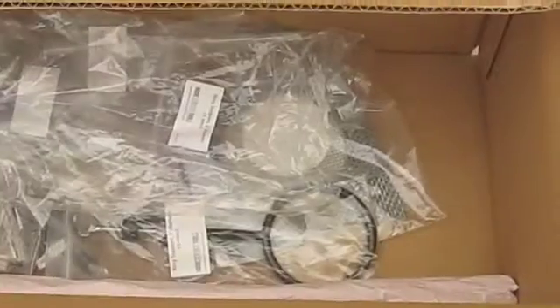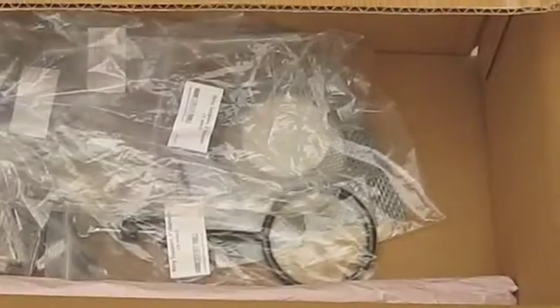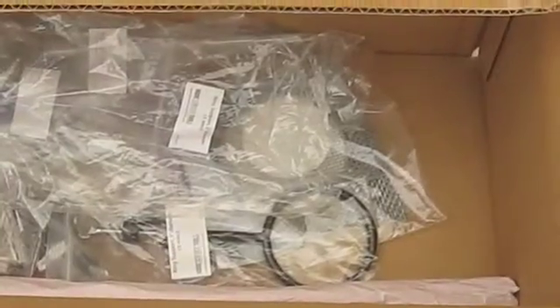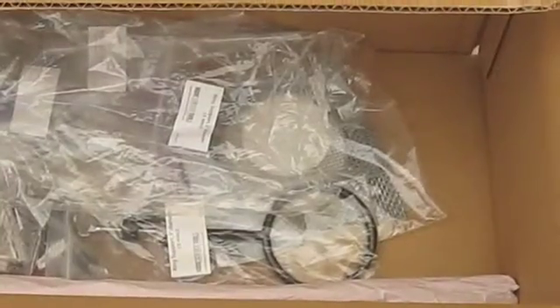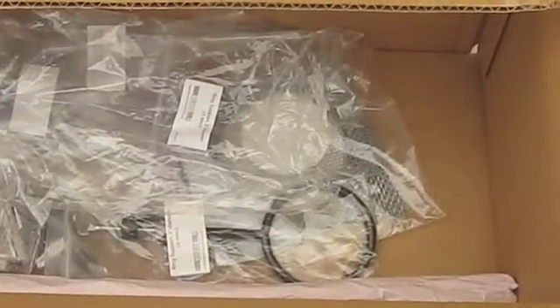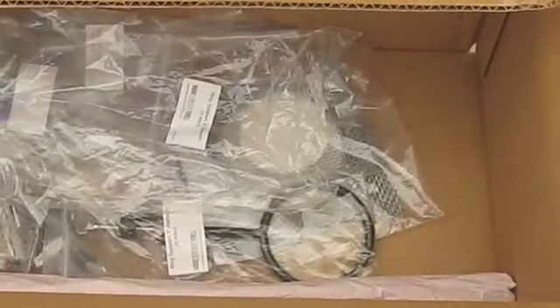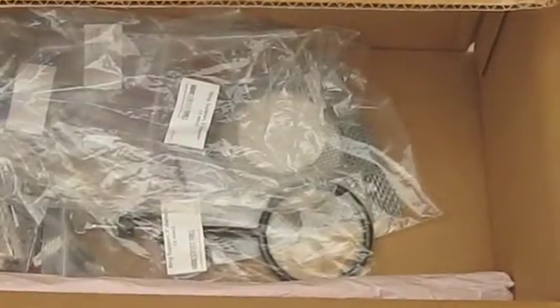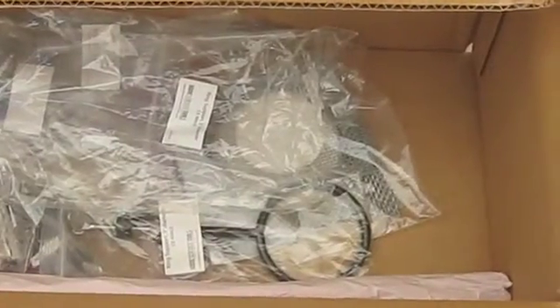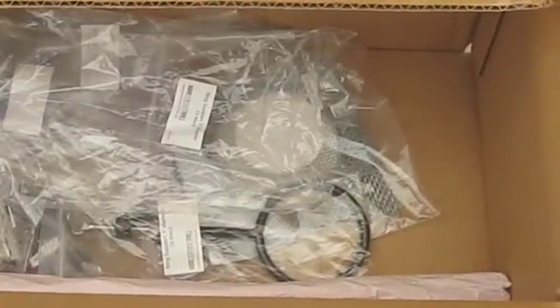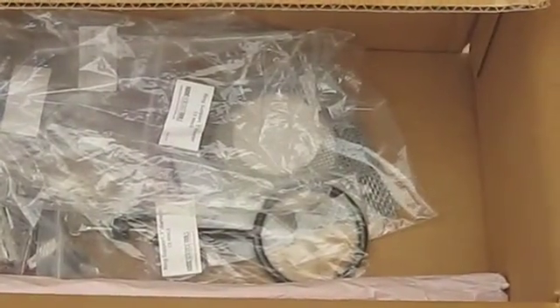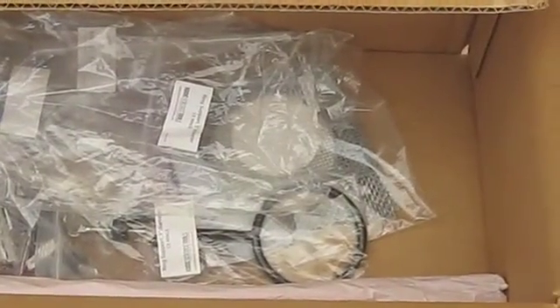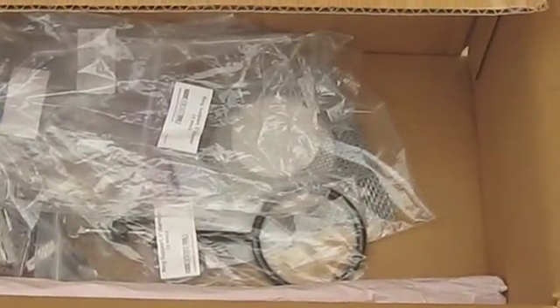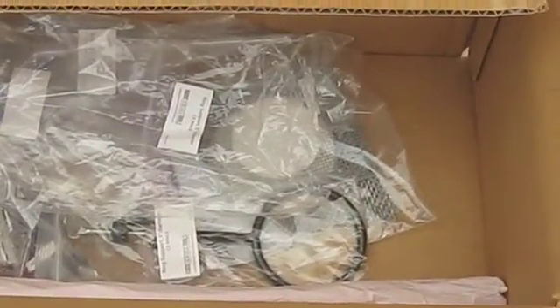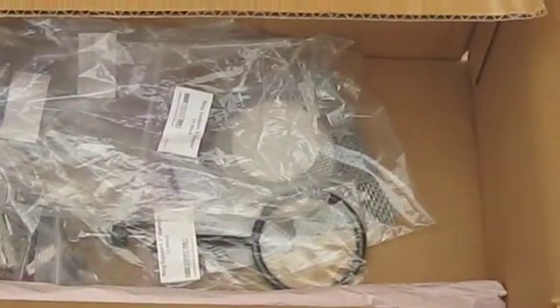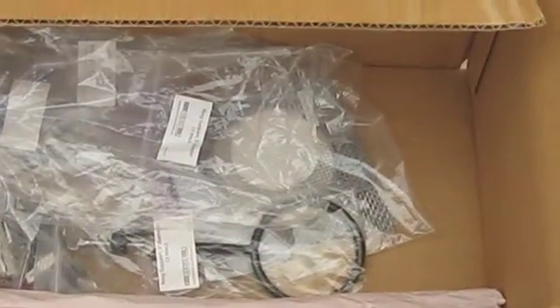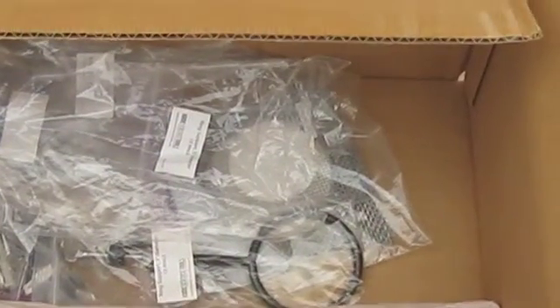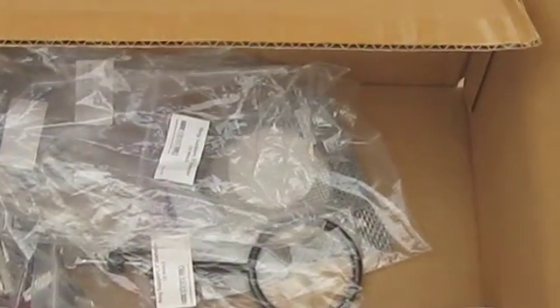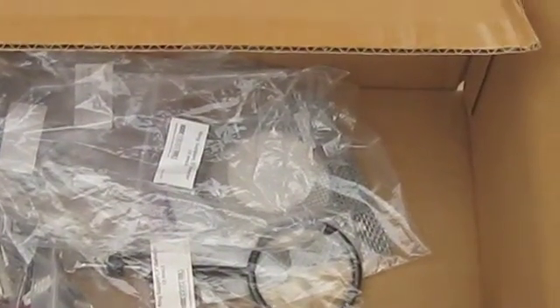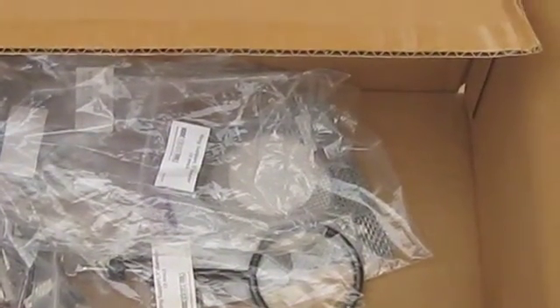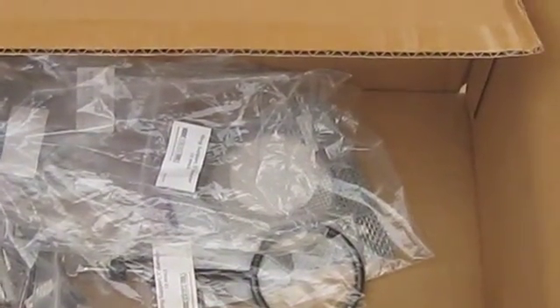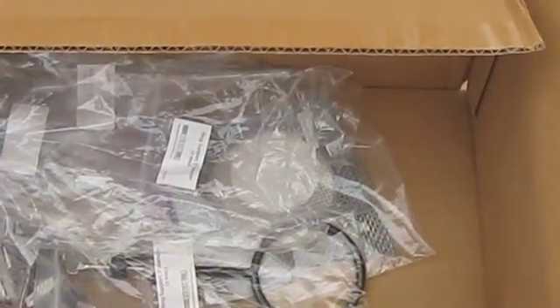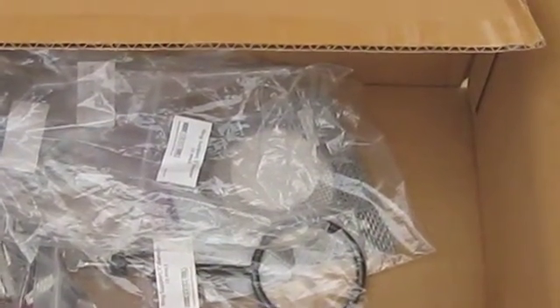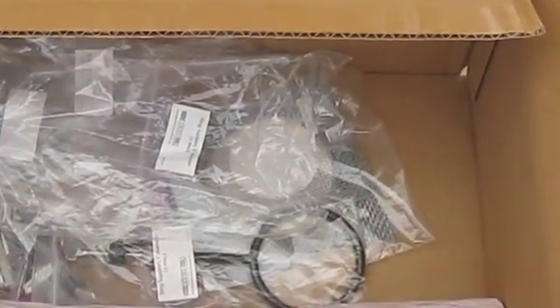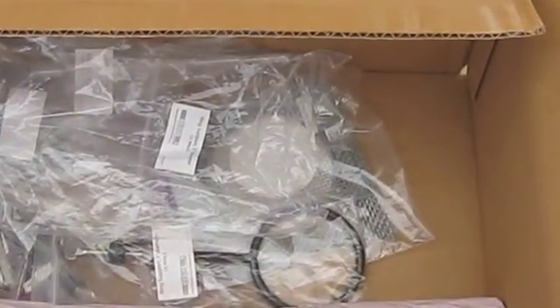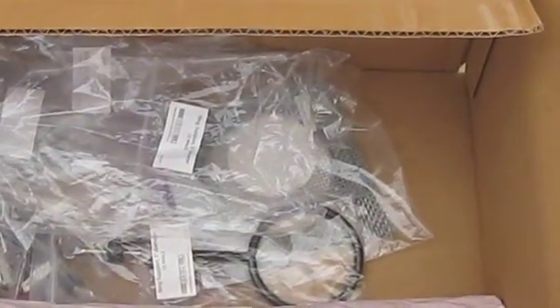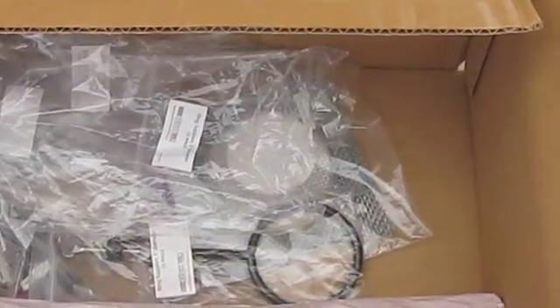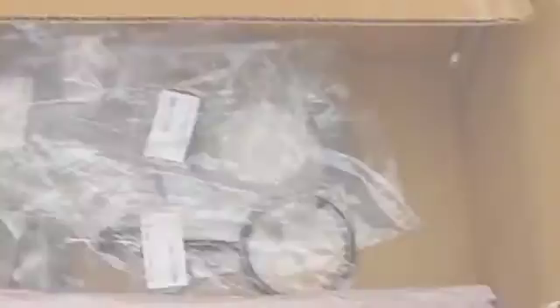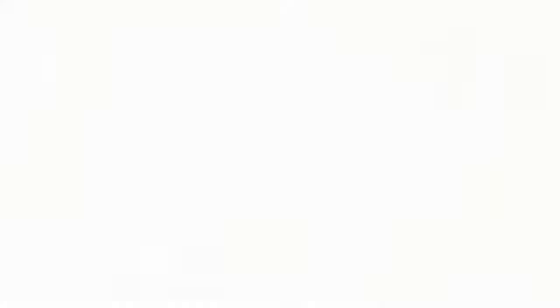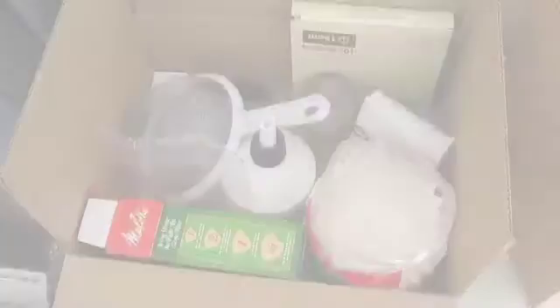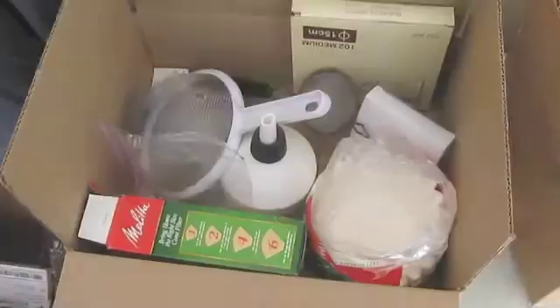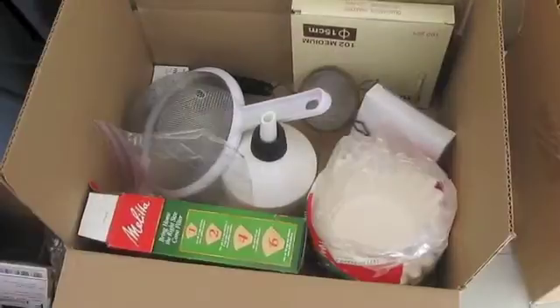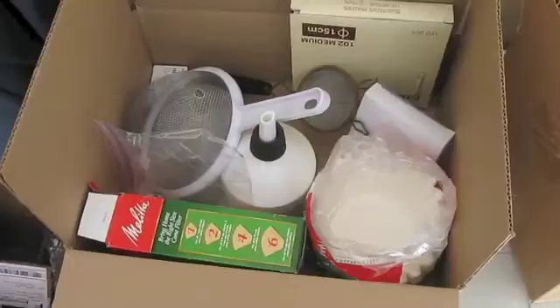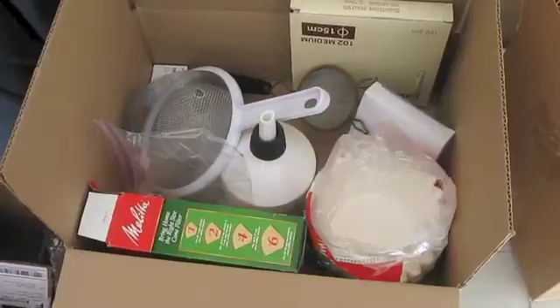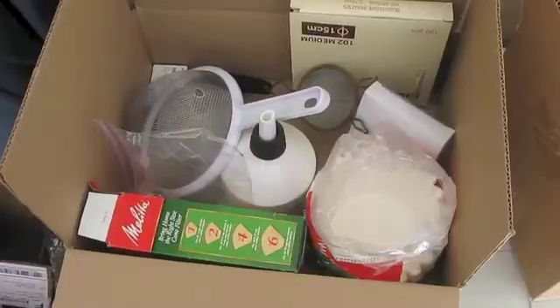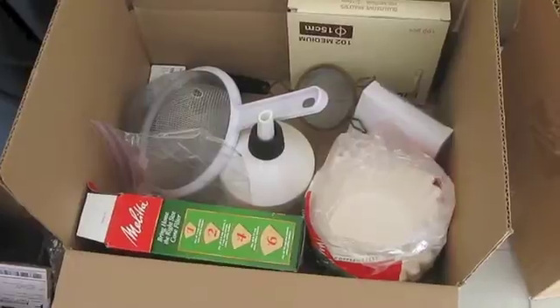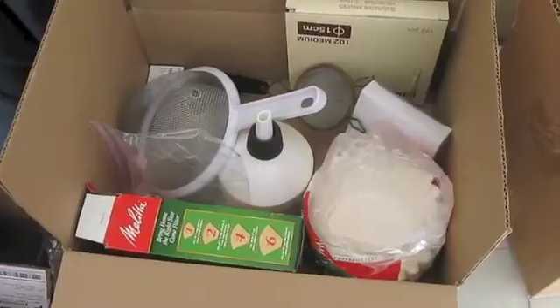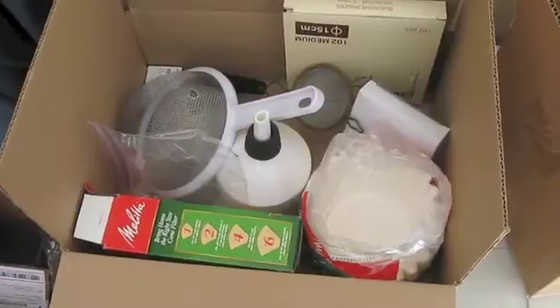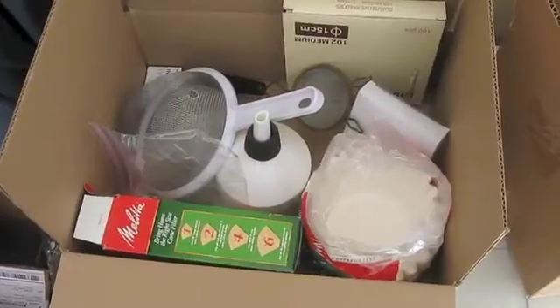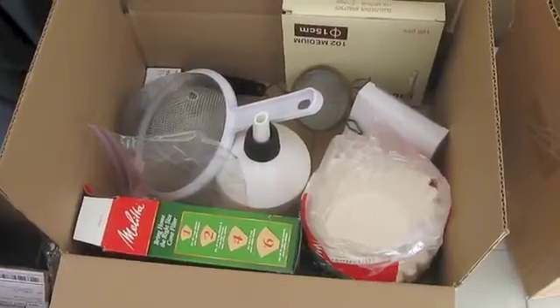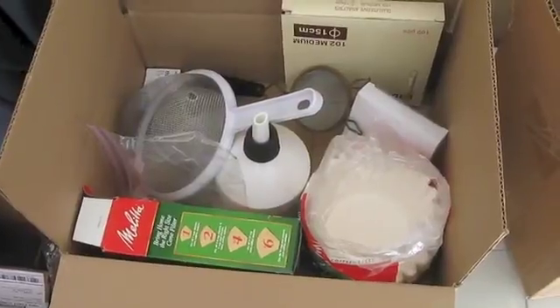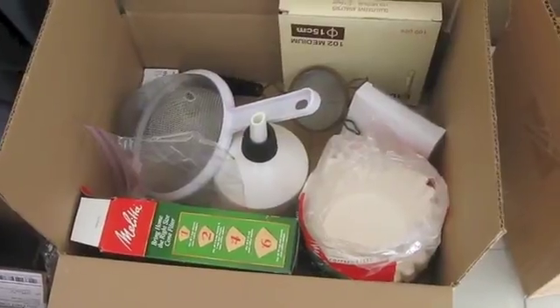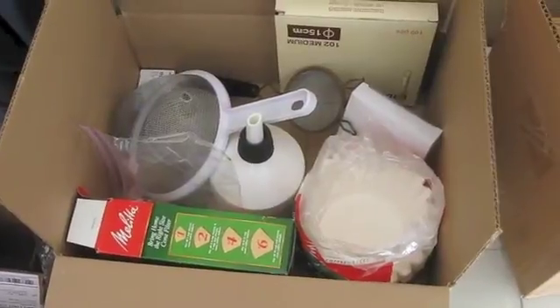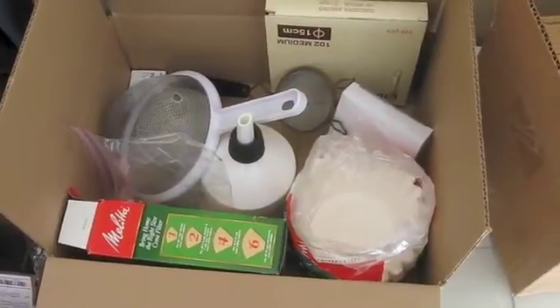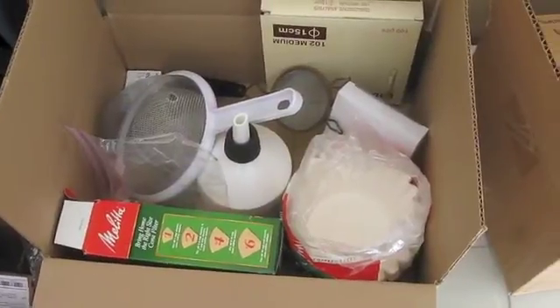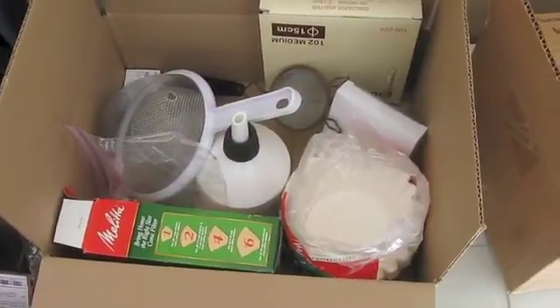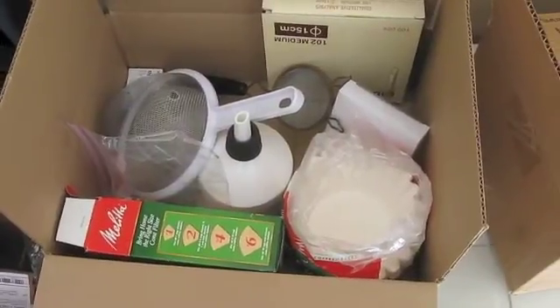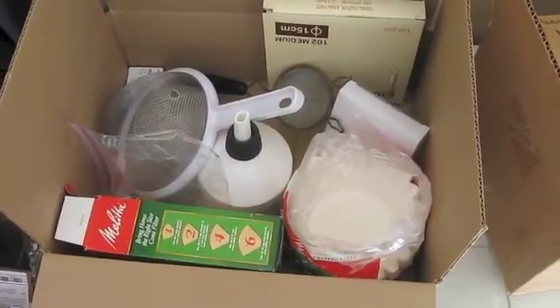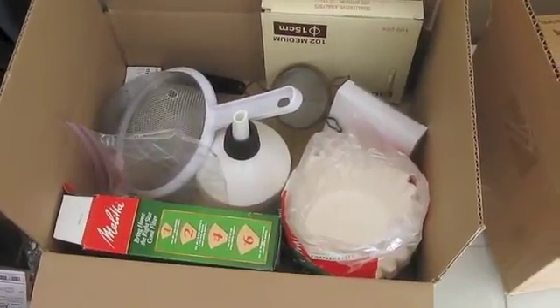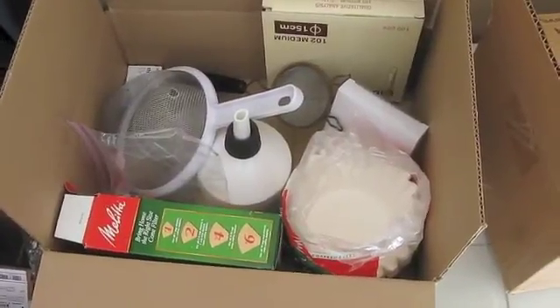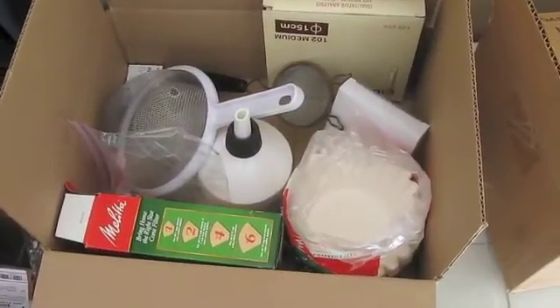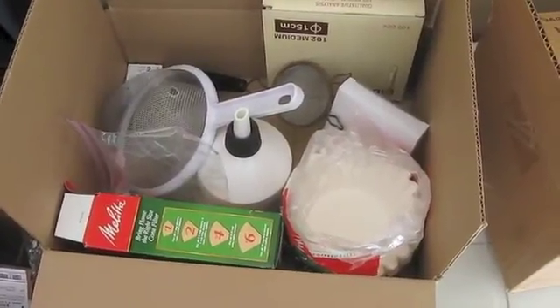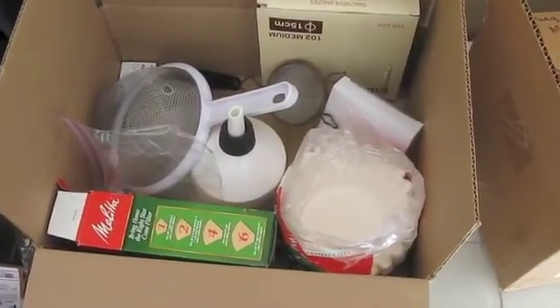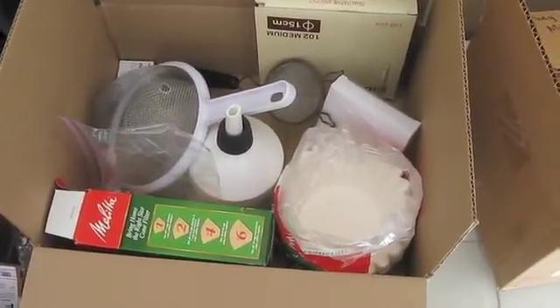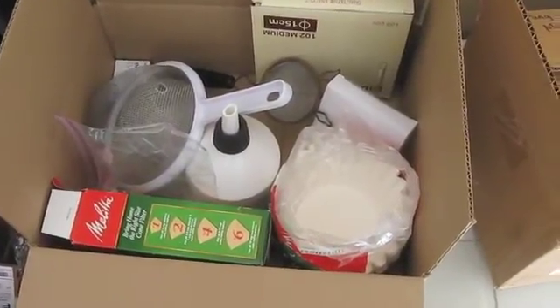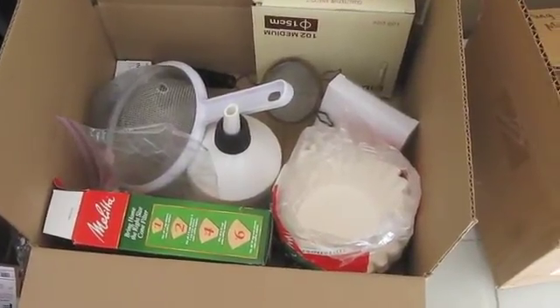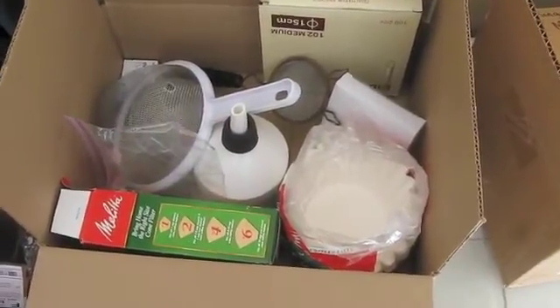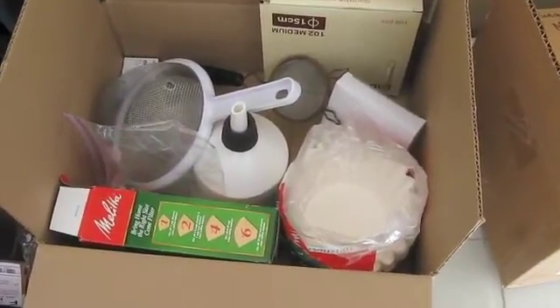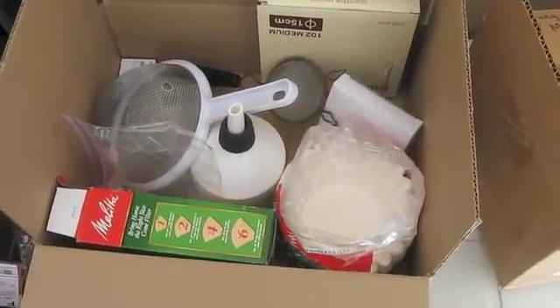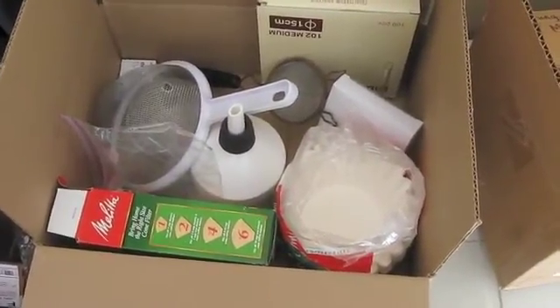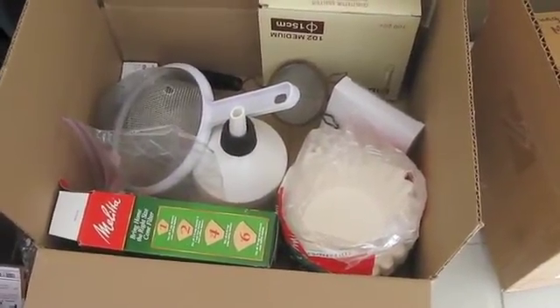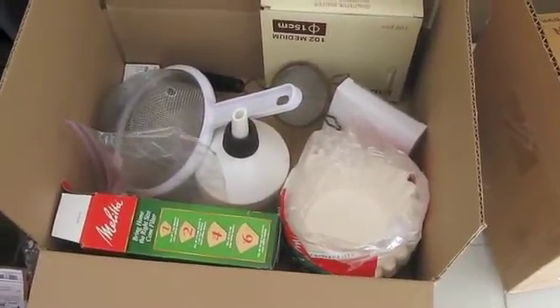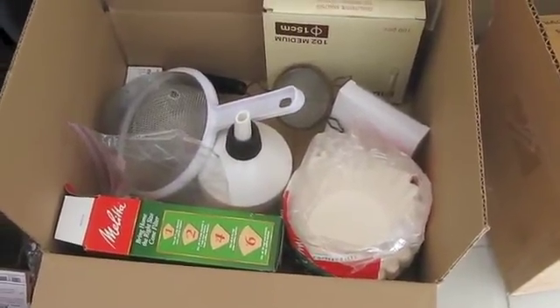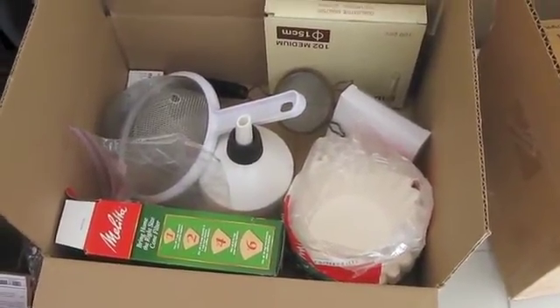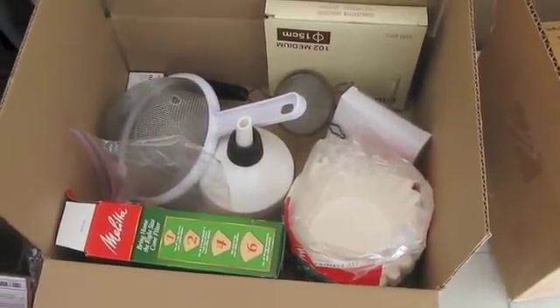This box is where I keep all my ring stand accessories. And finally, this last box is where I have all my filtration equipment.